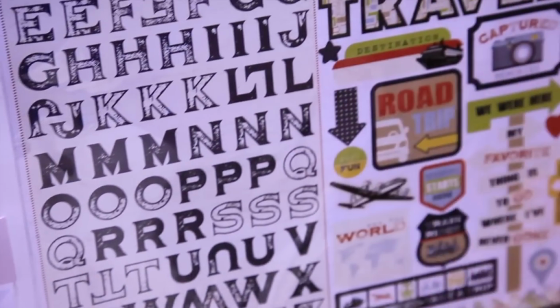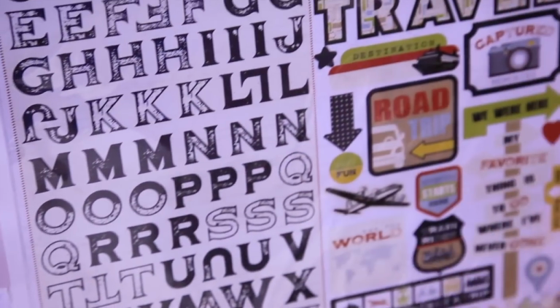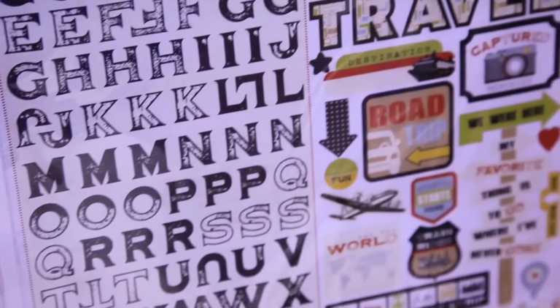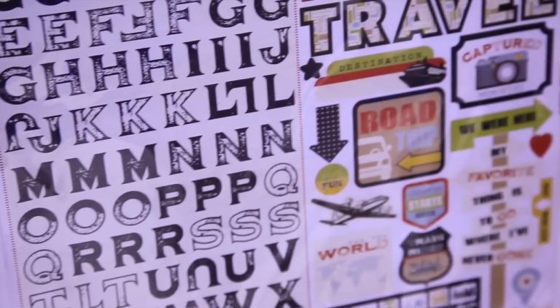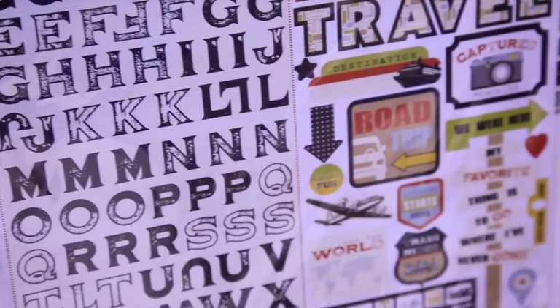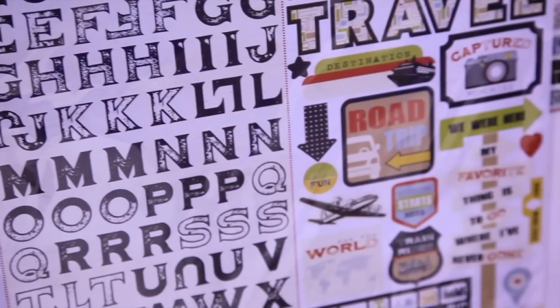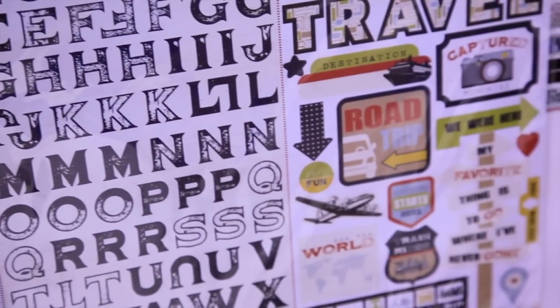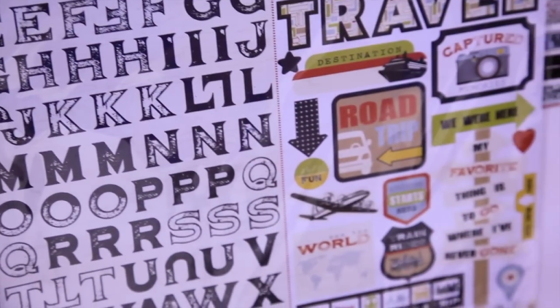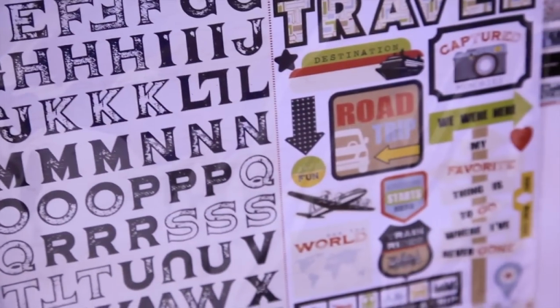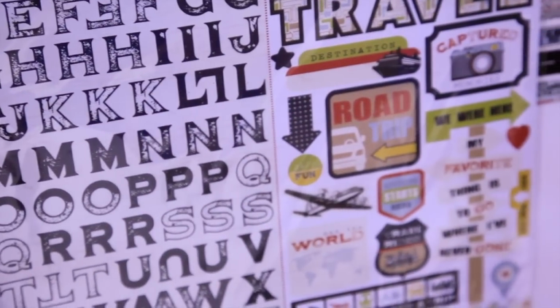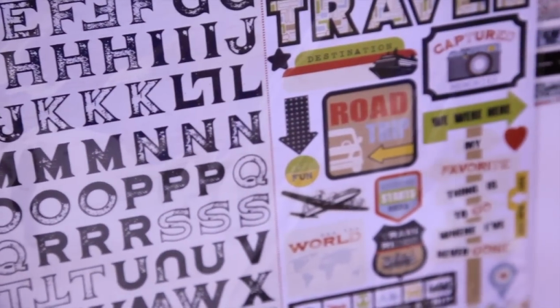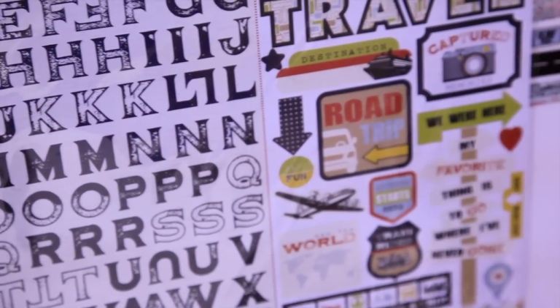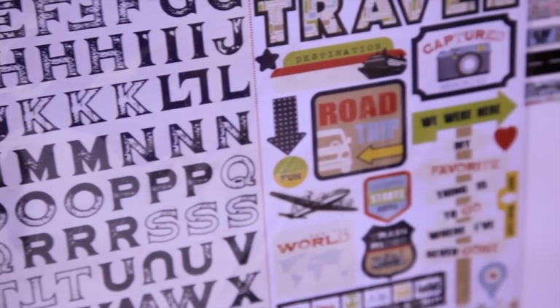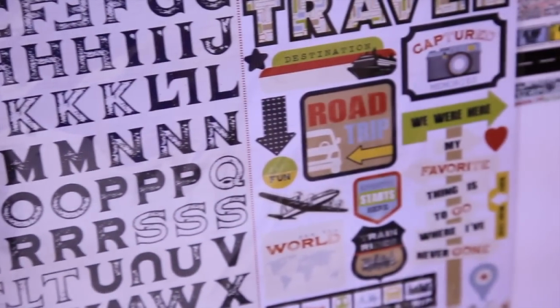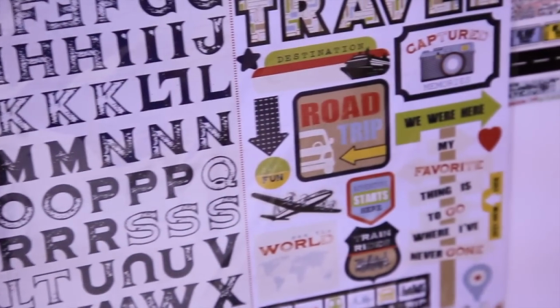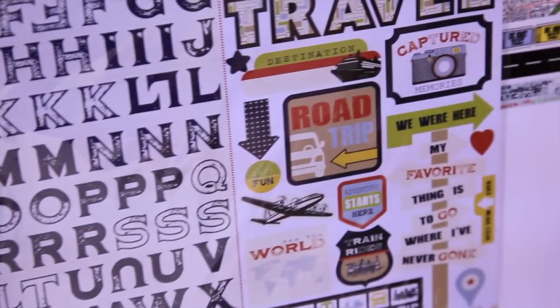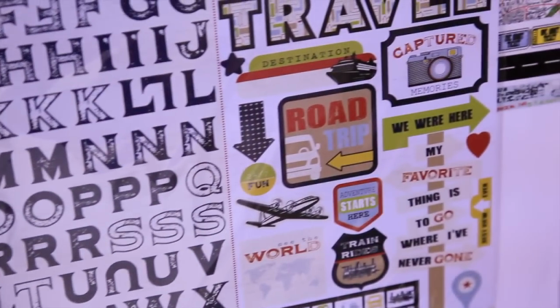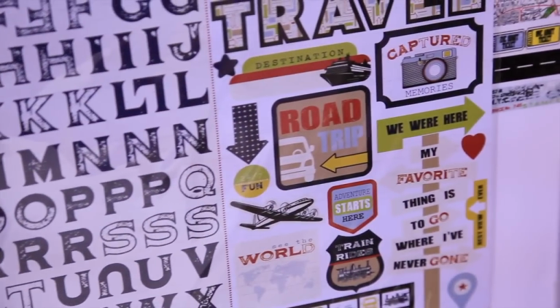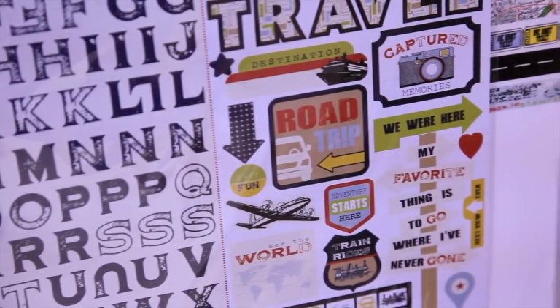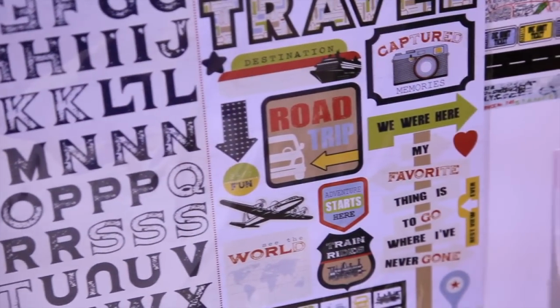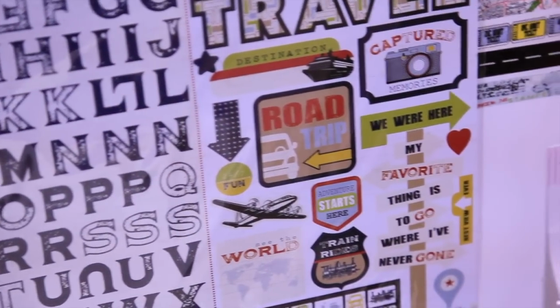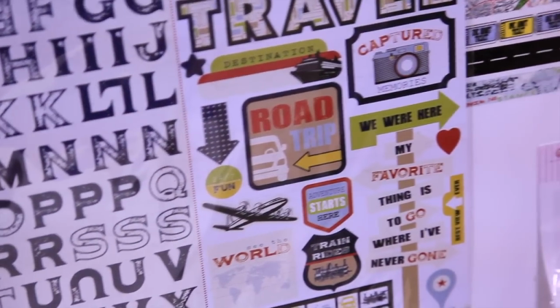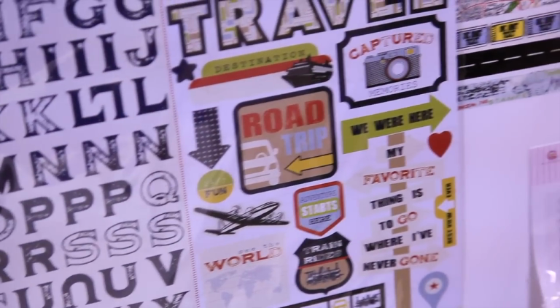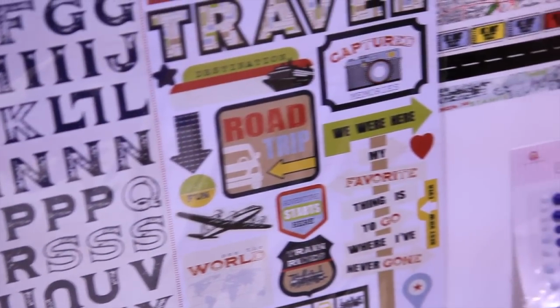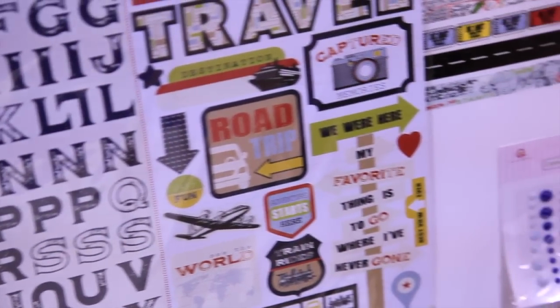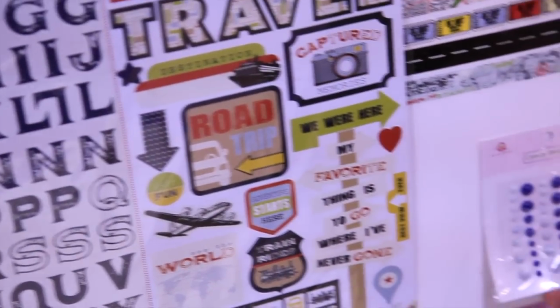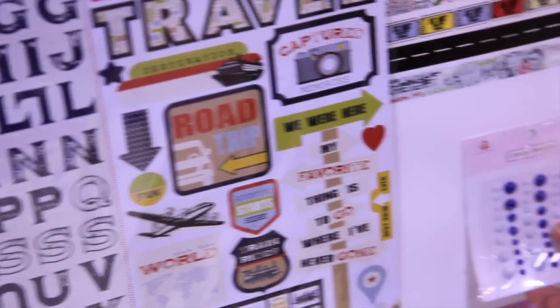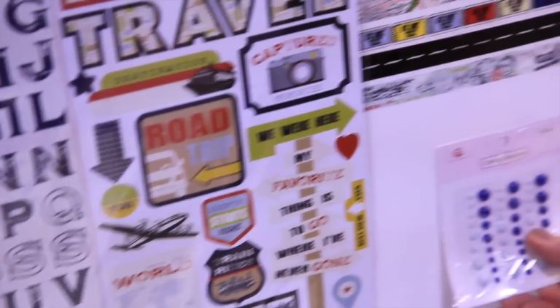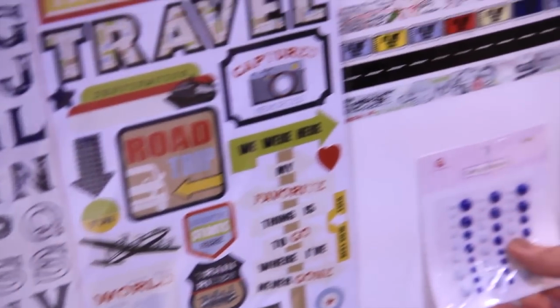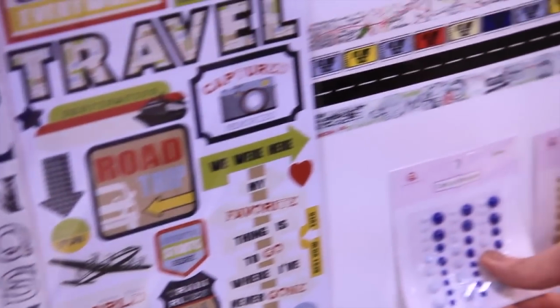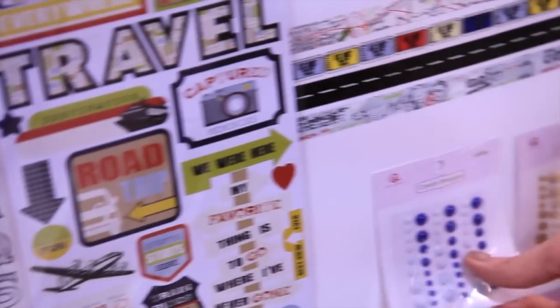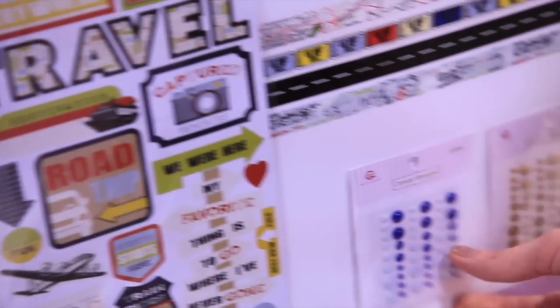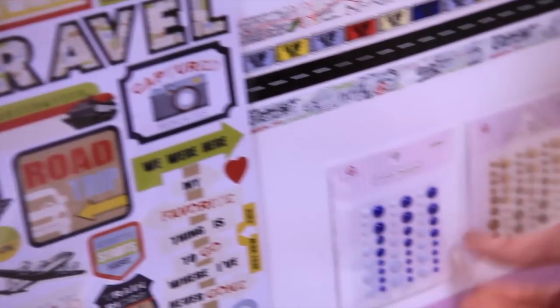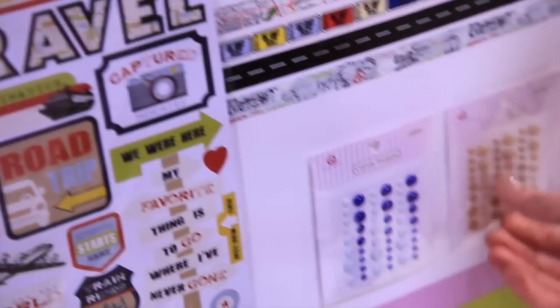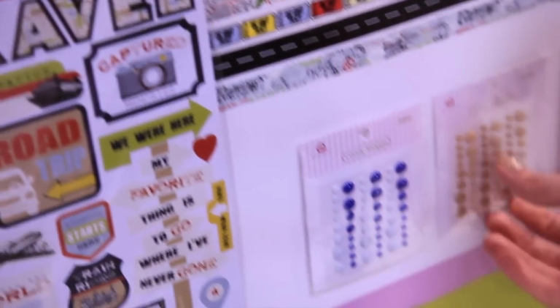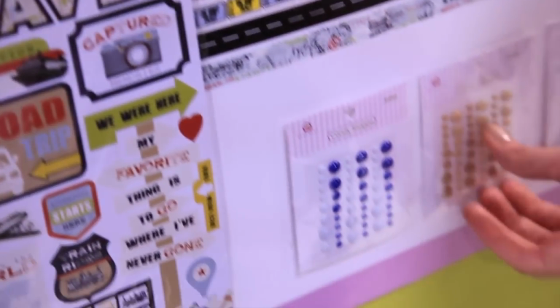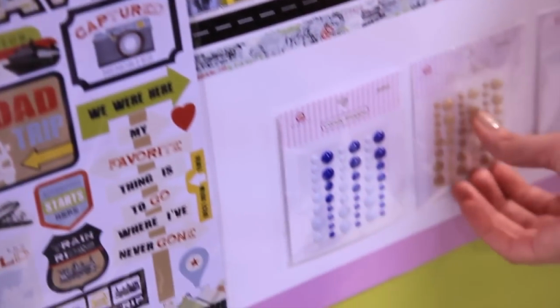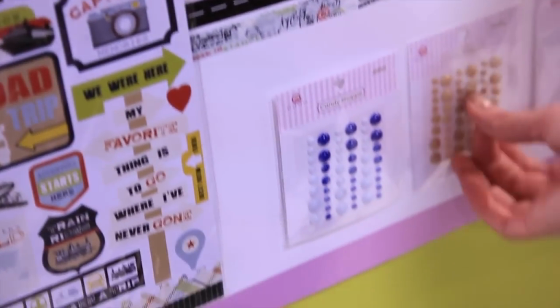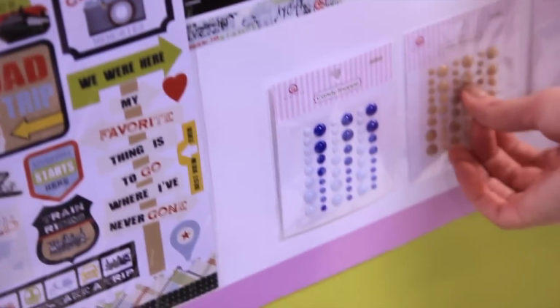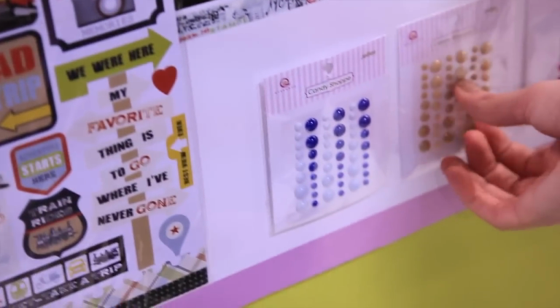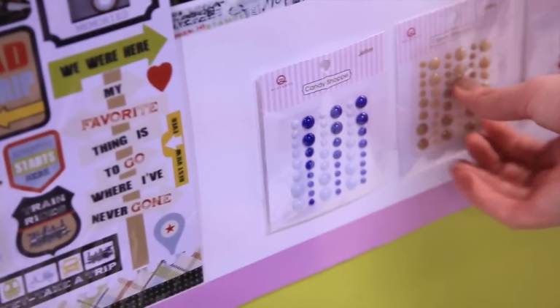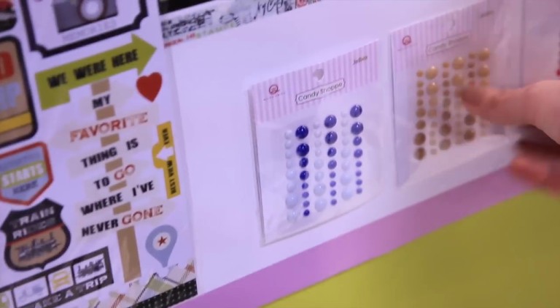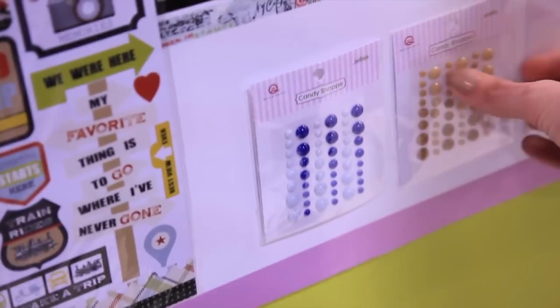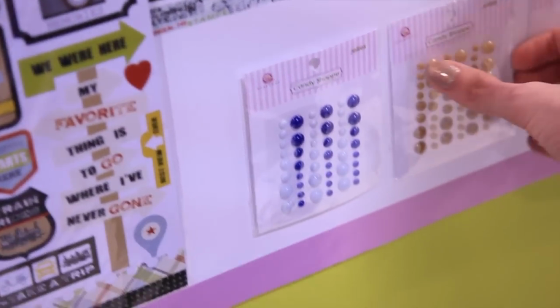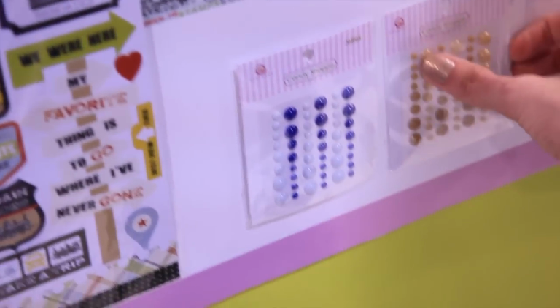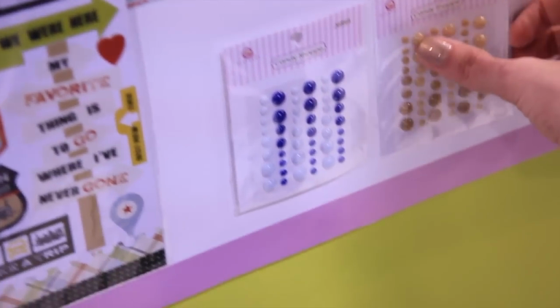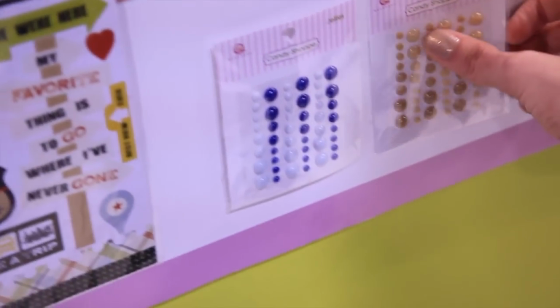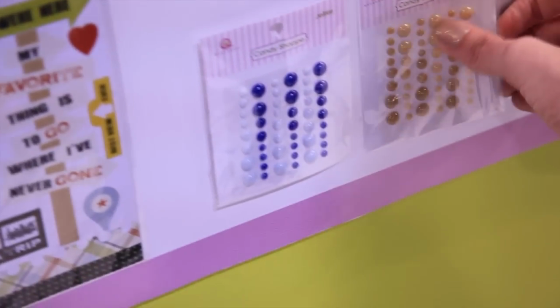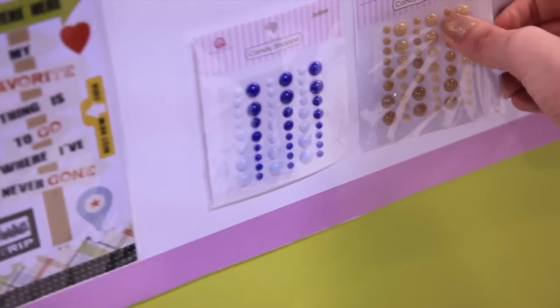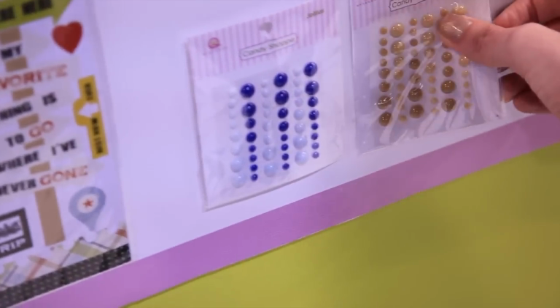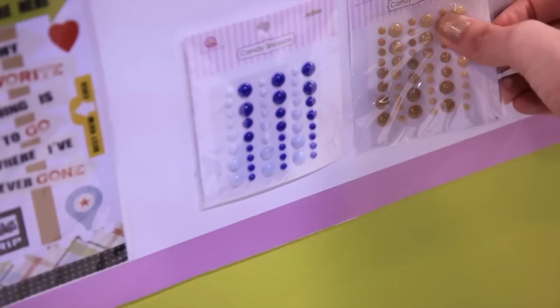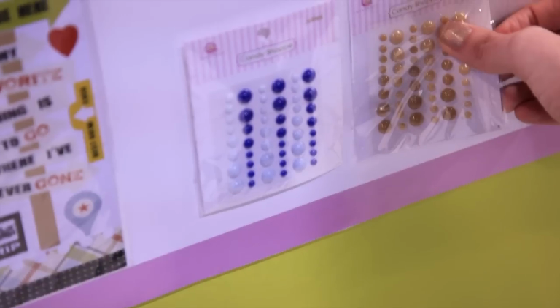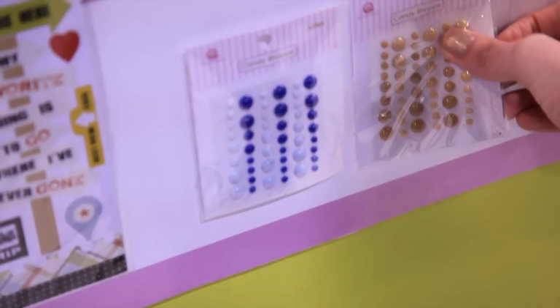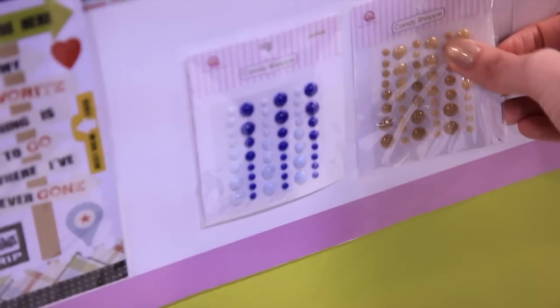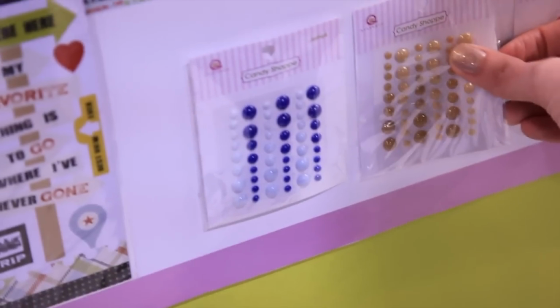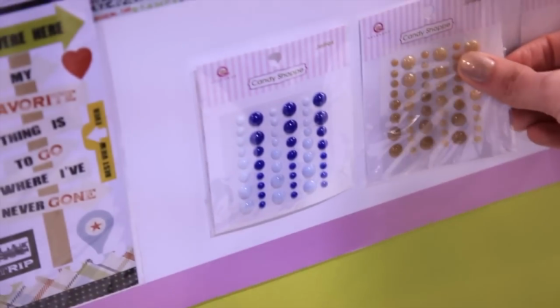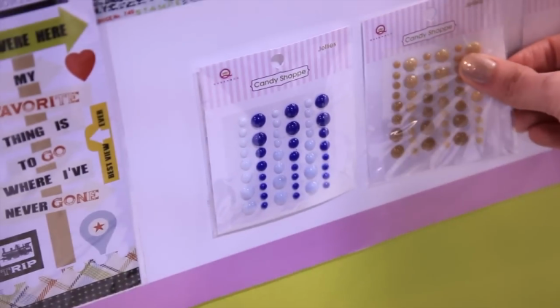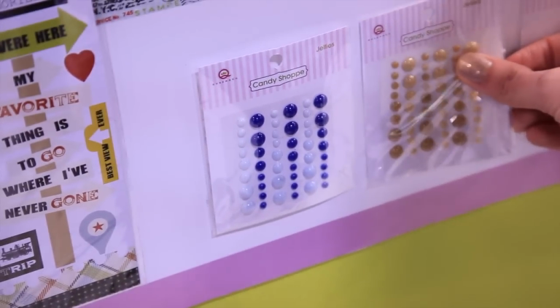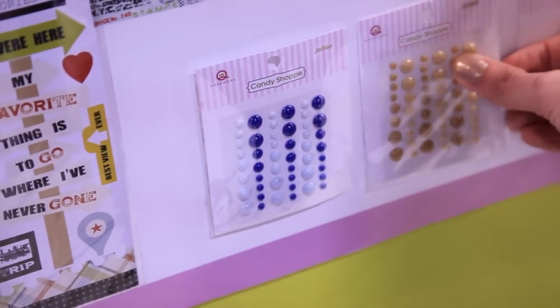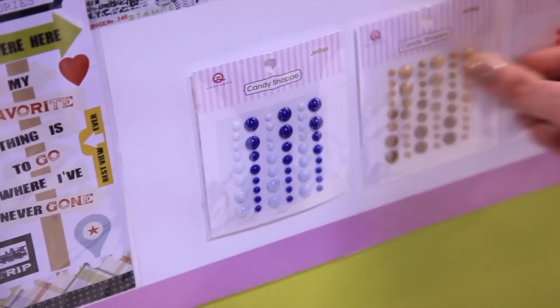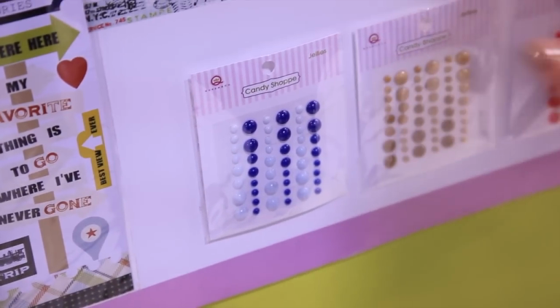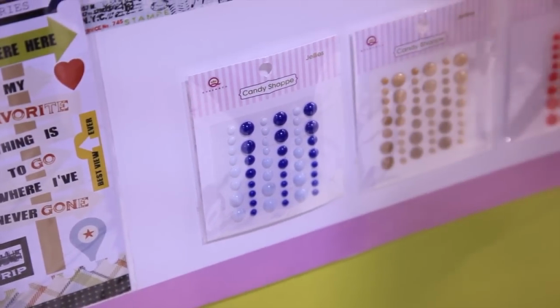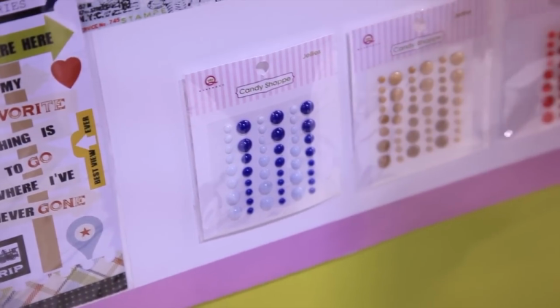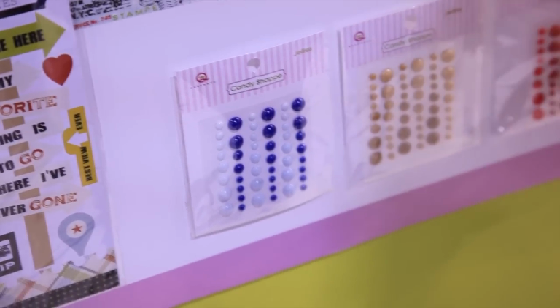And then don't forget the jellies from the candy shop. They're super shiny enamel jellies.